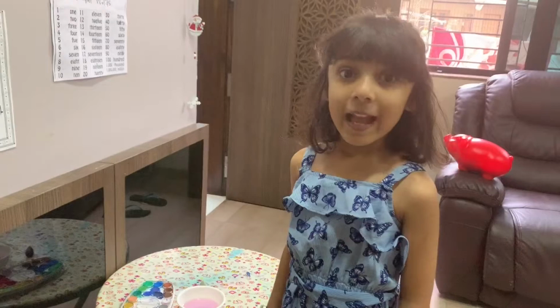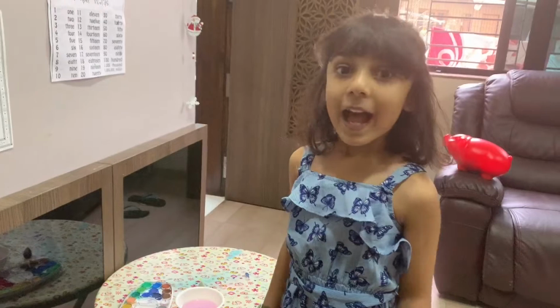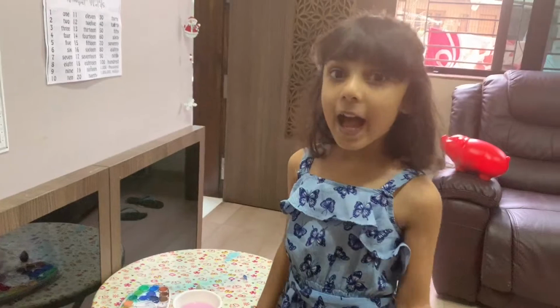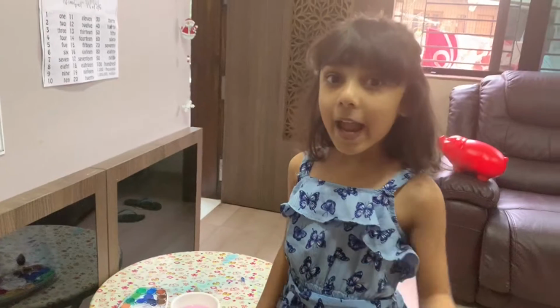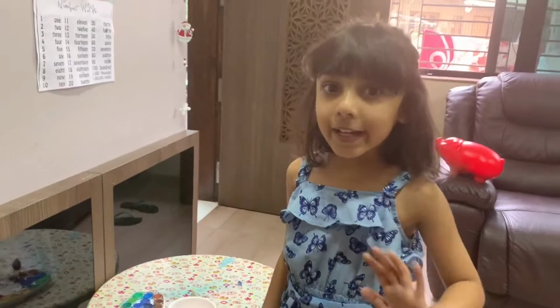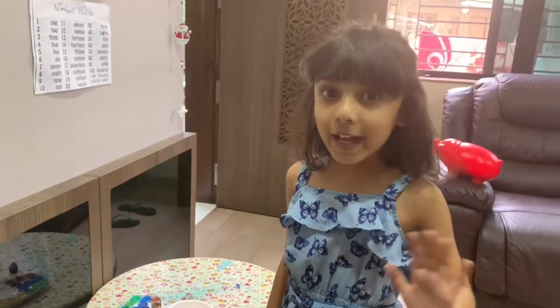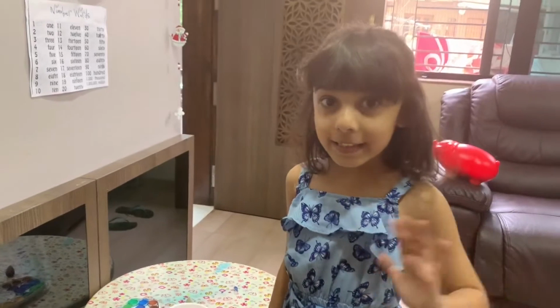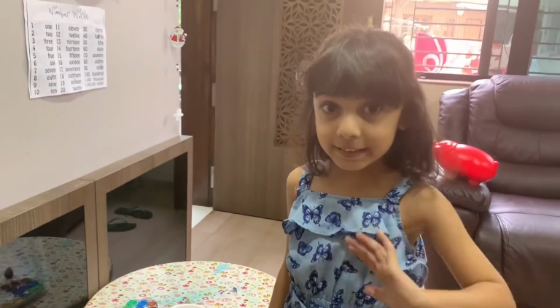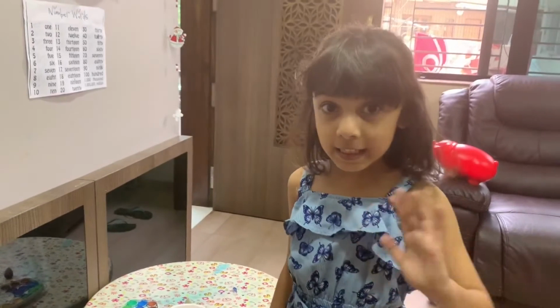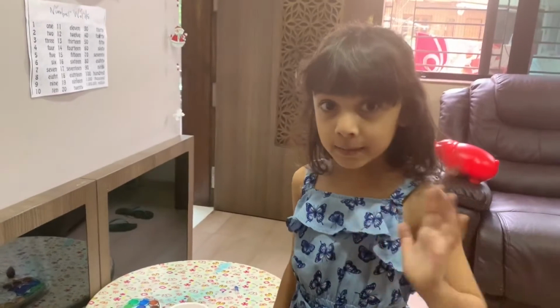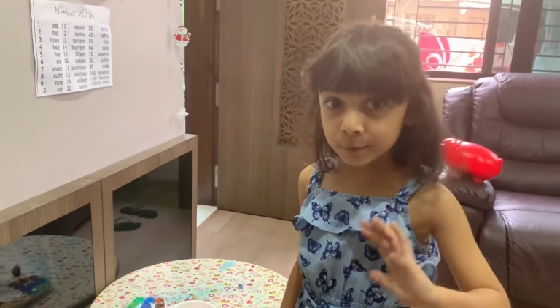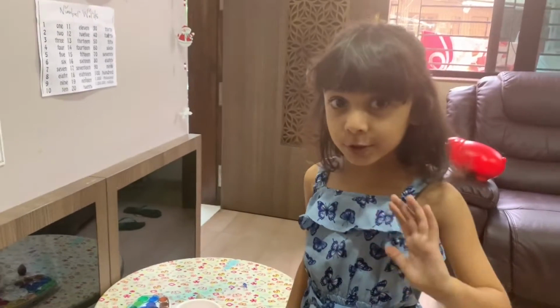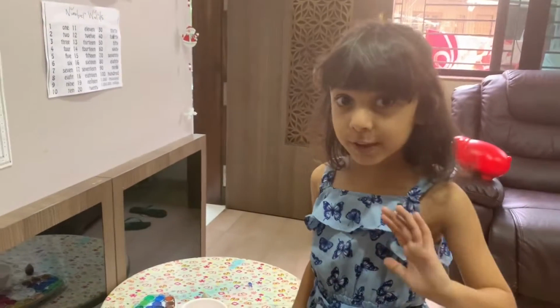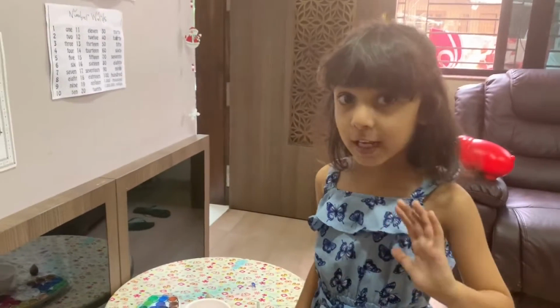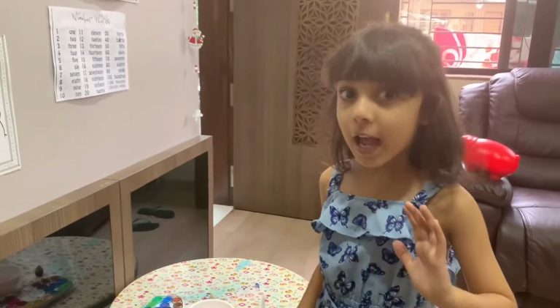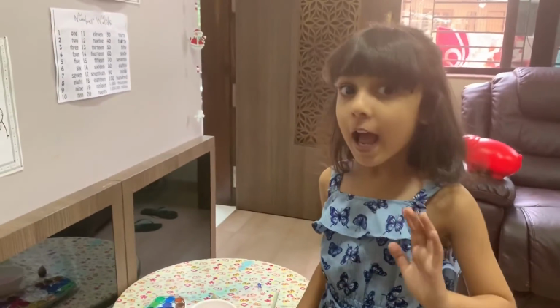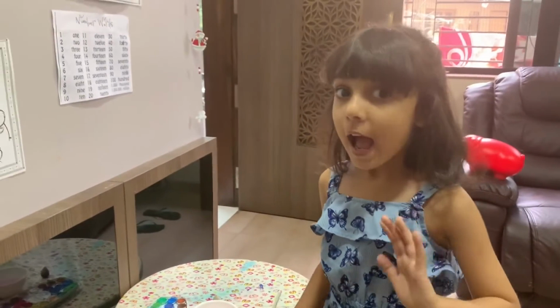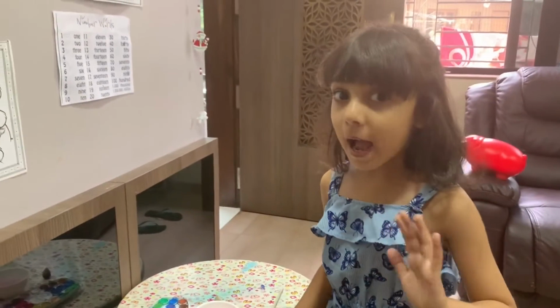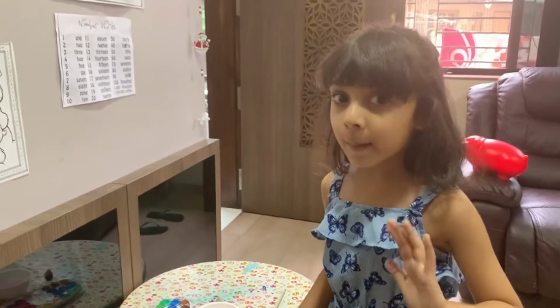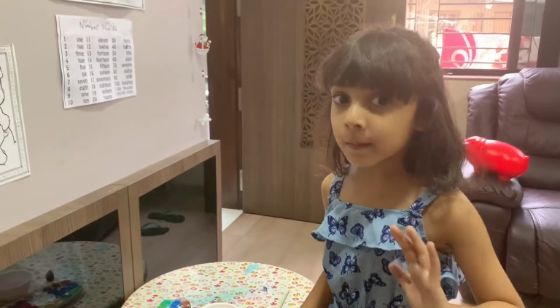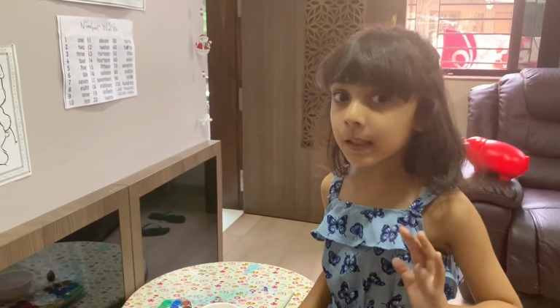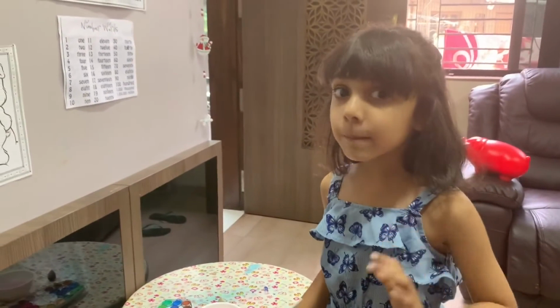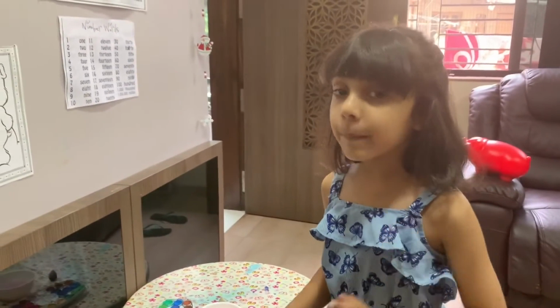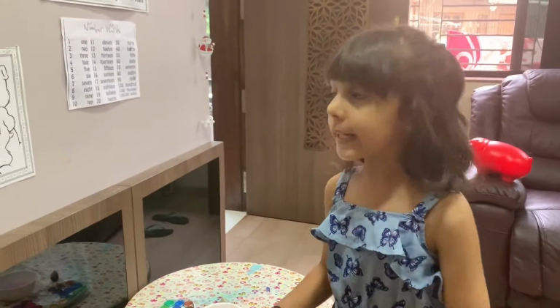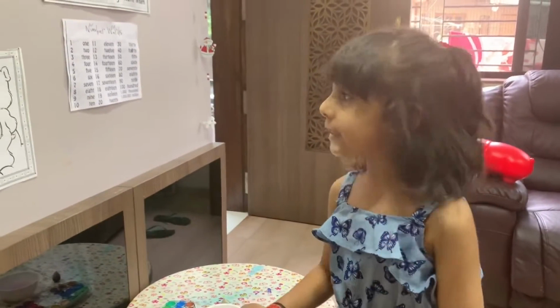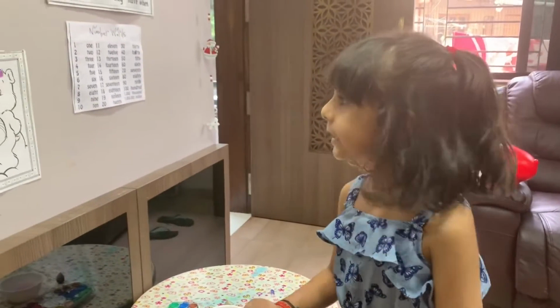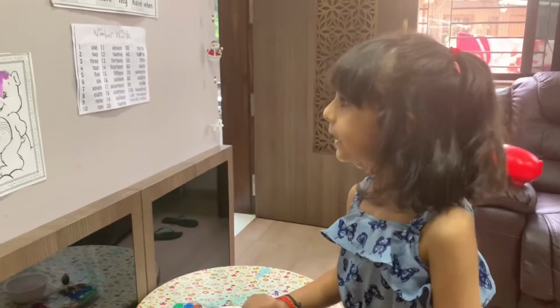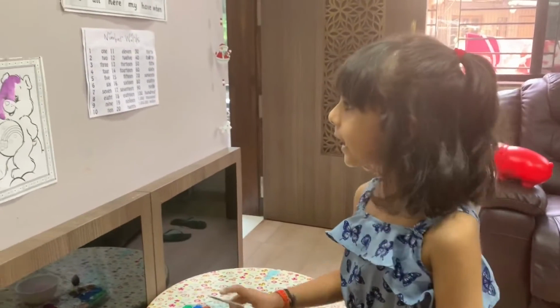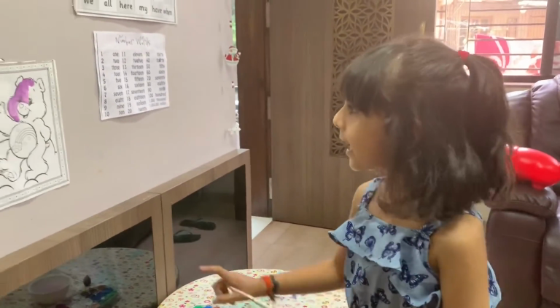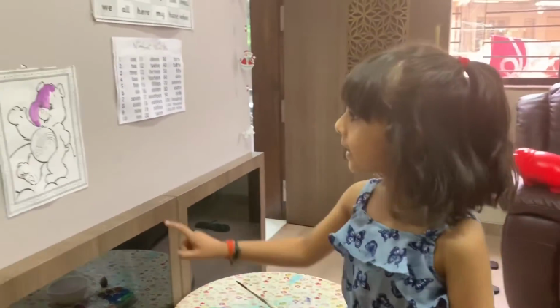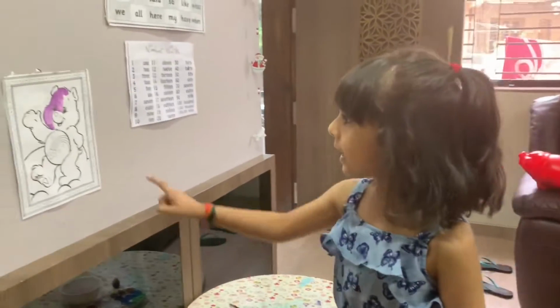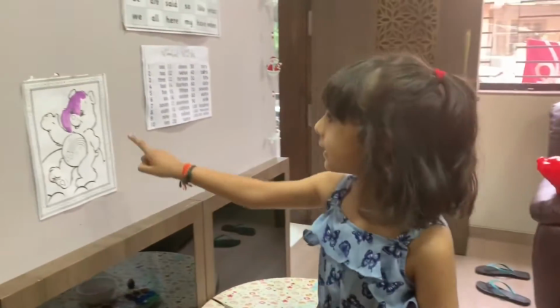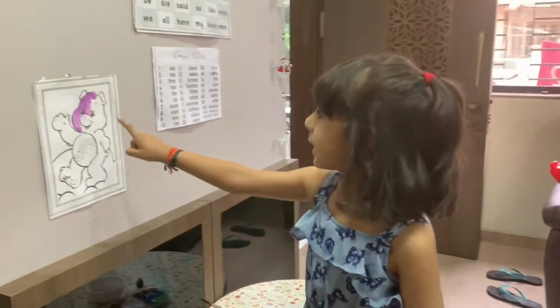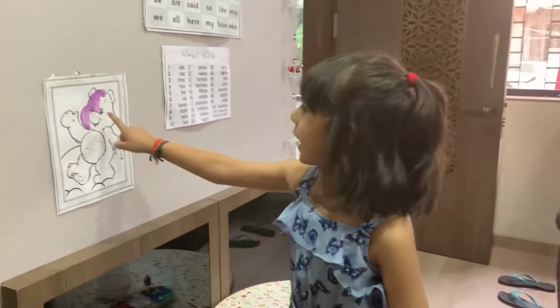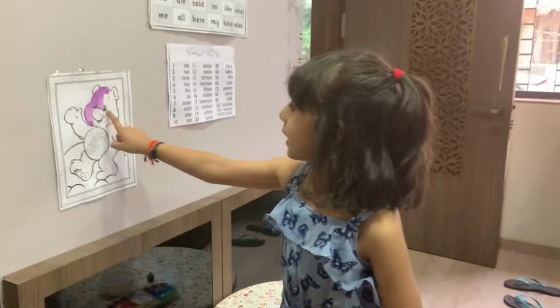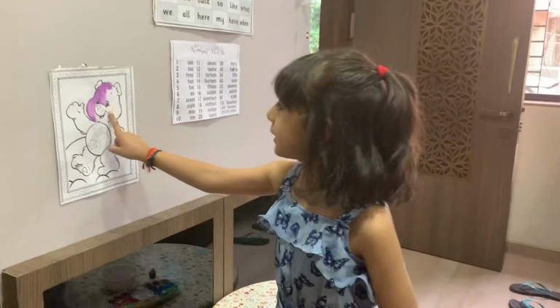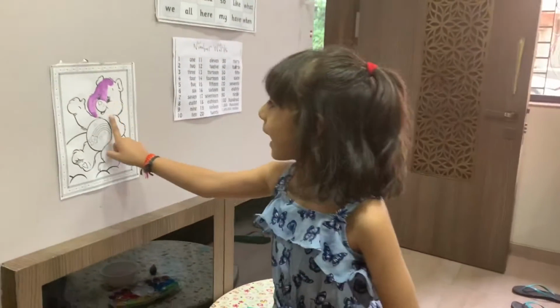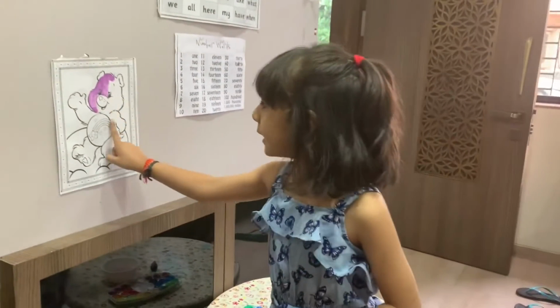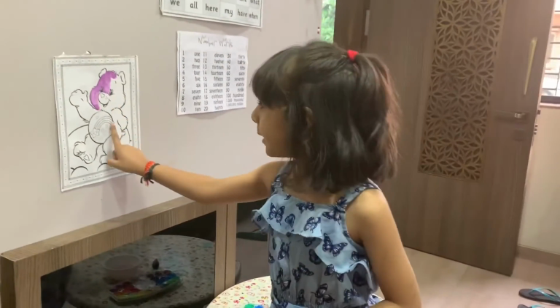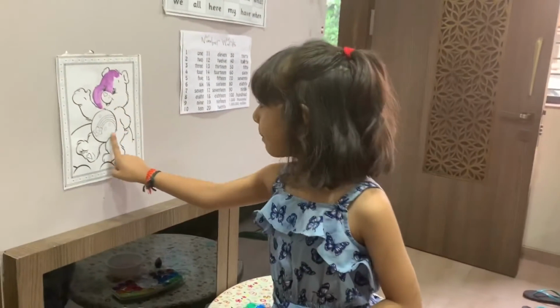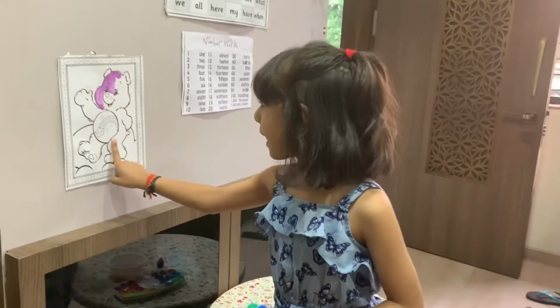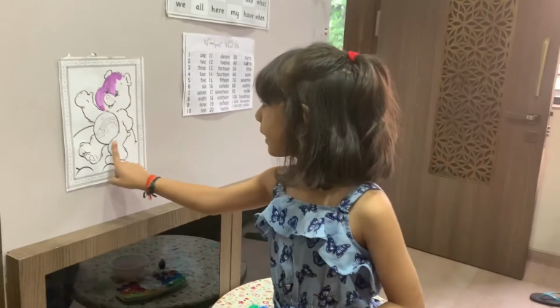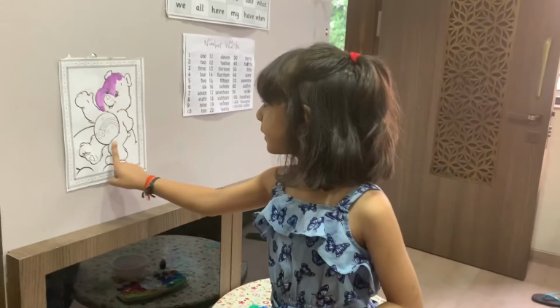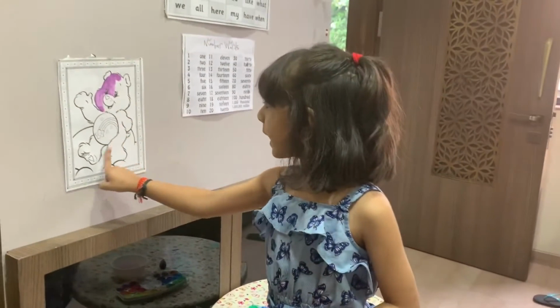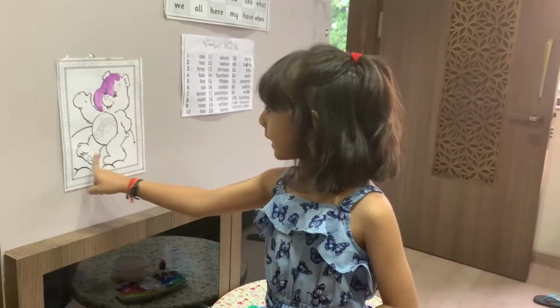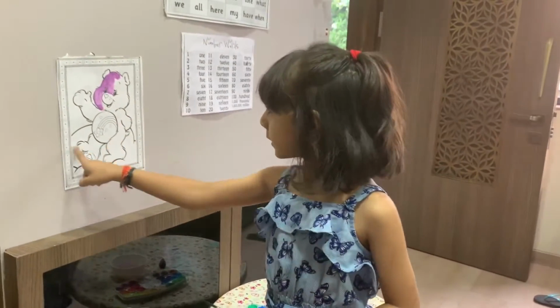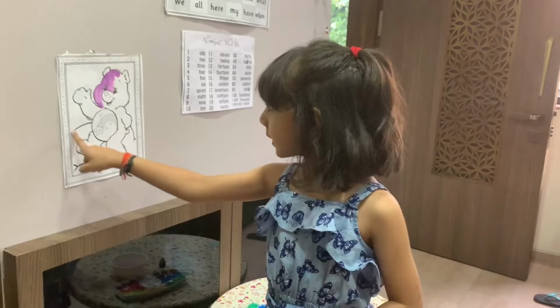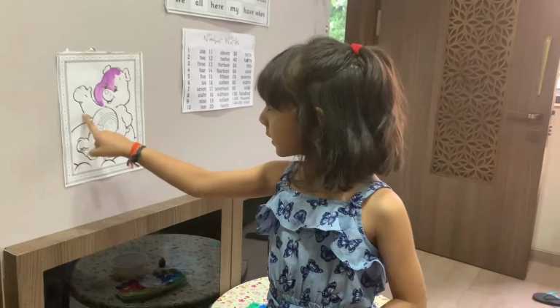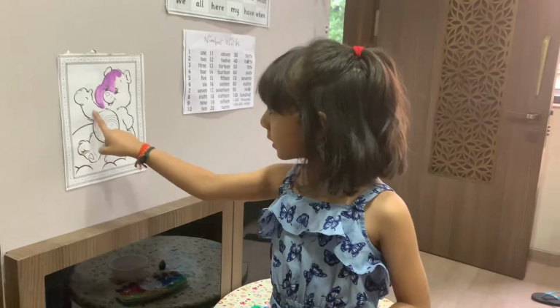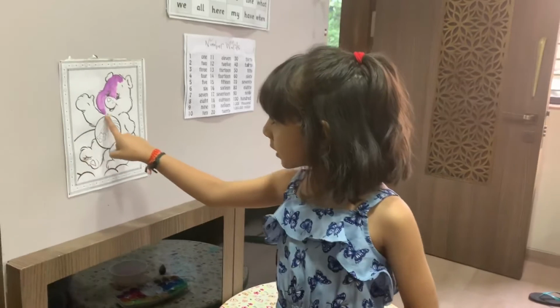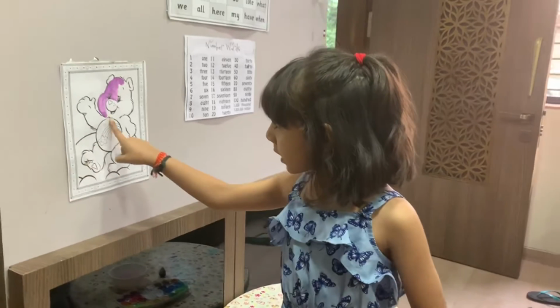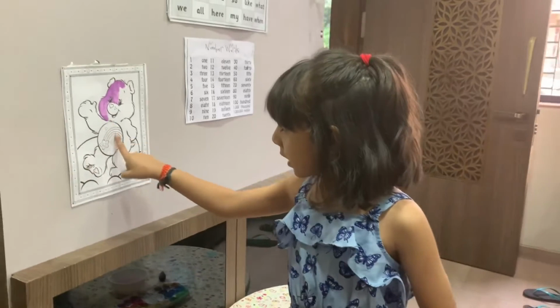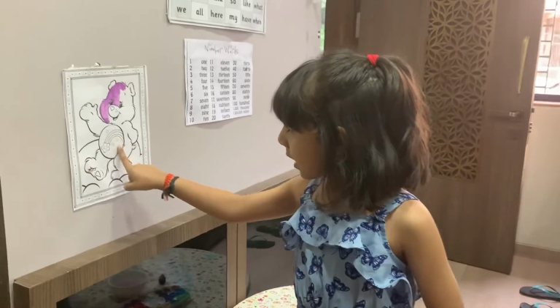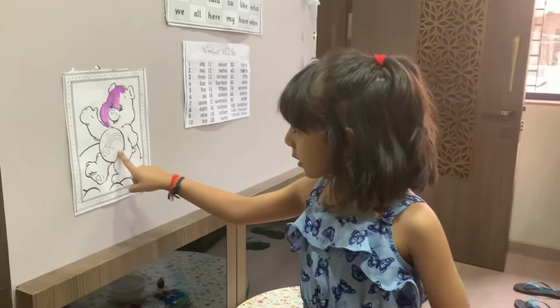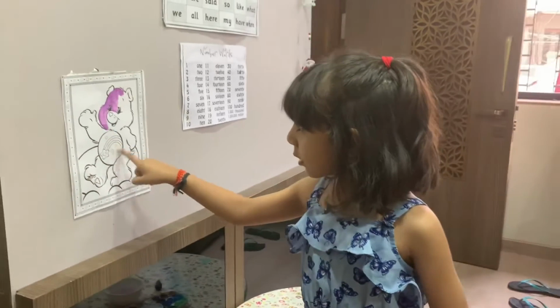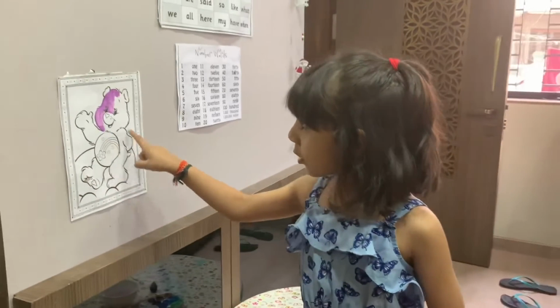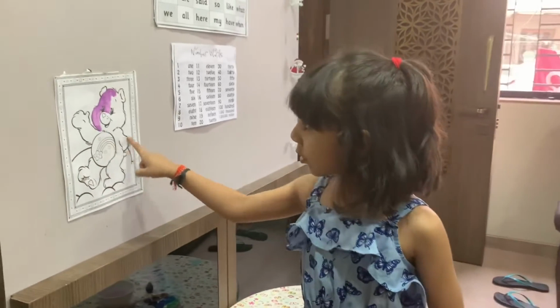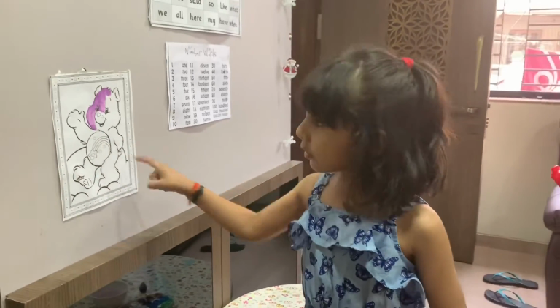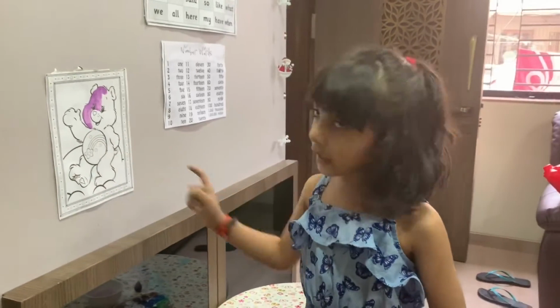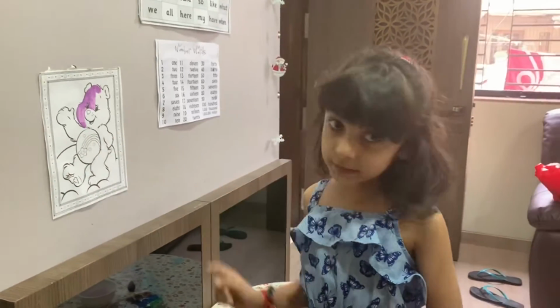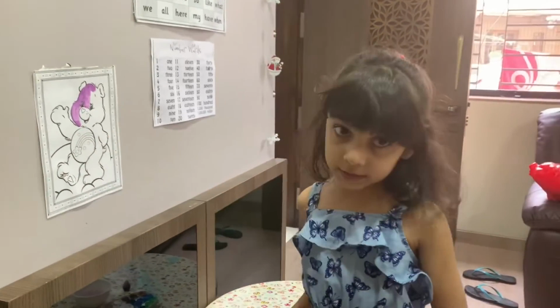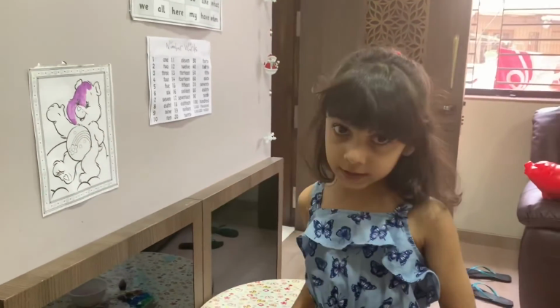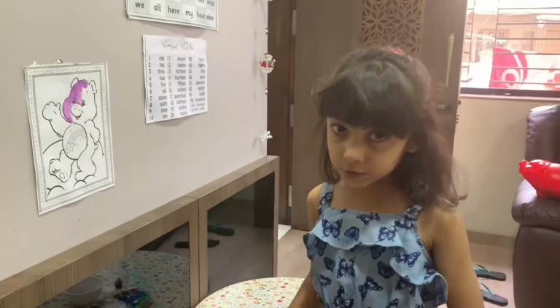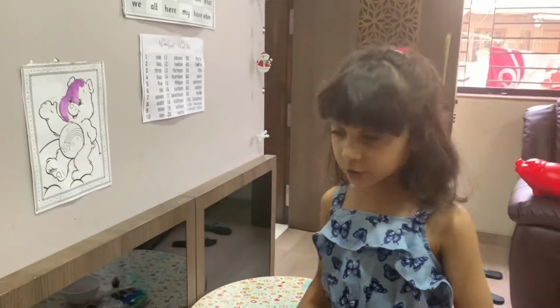Hi guys, I'm Gia. I'm painting this teddy bear, so let's get started.